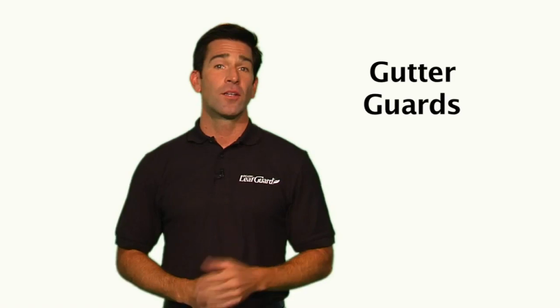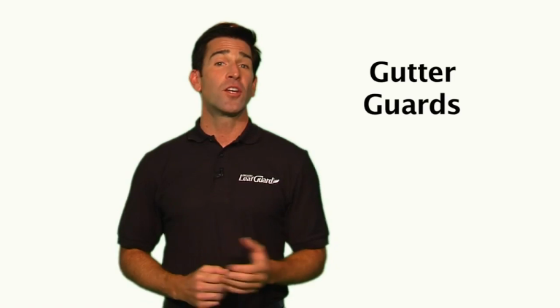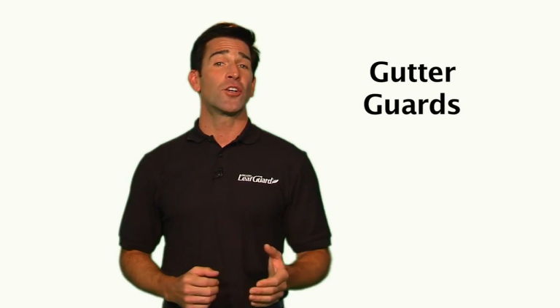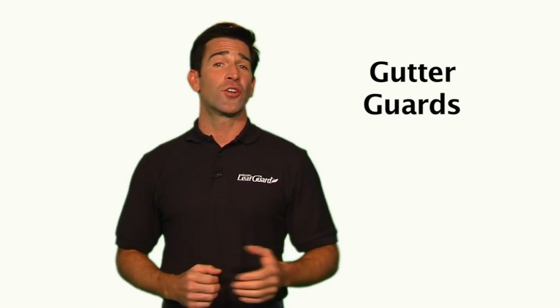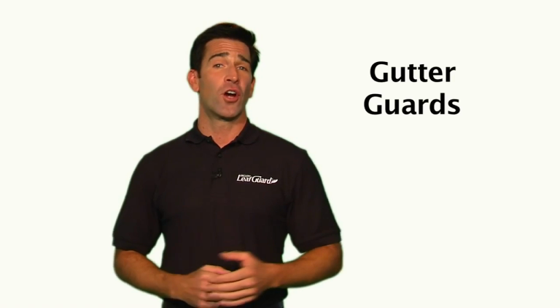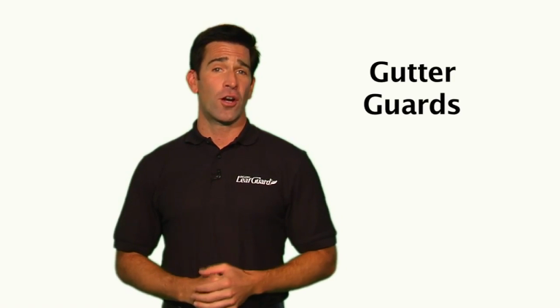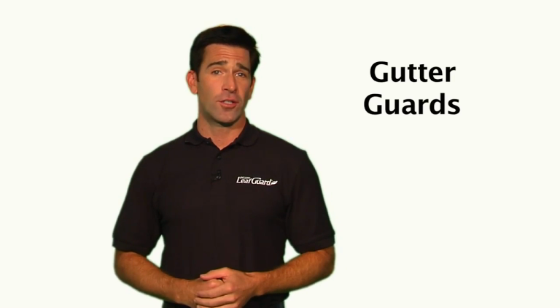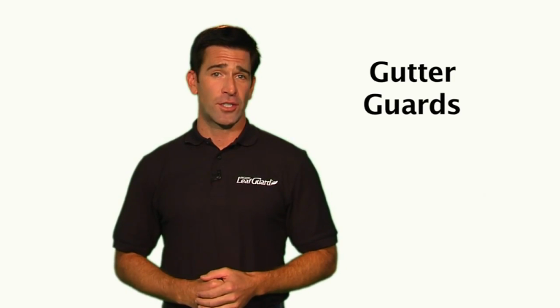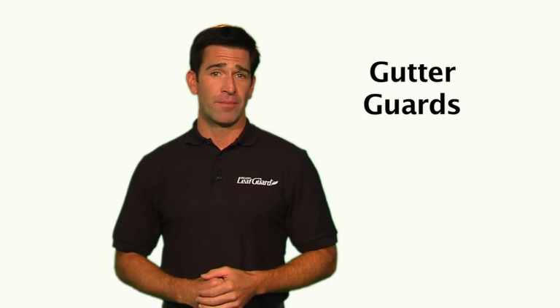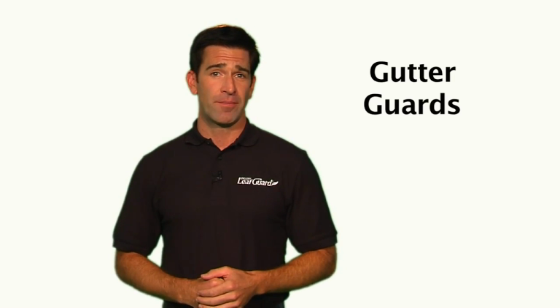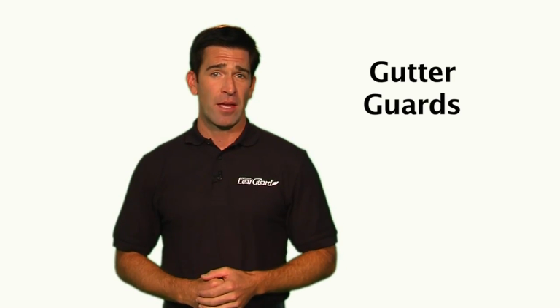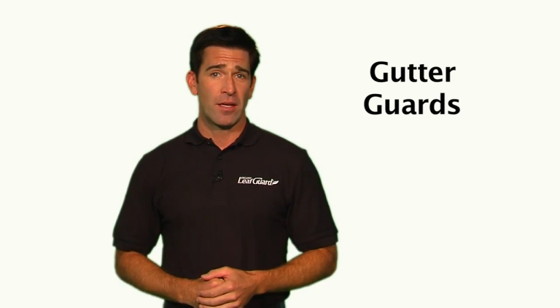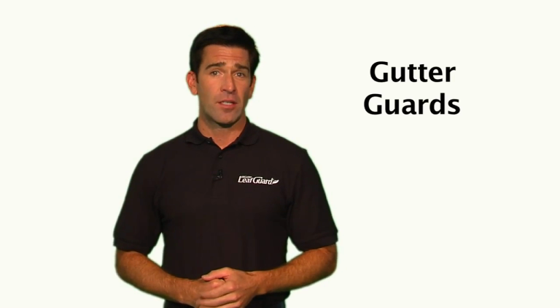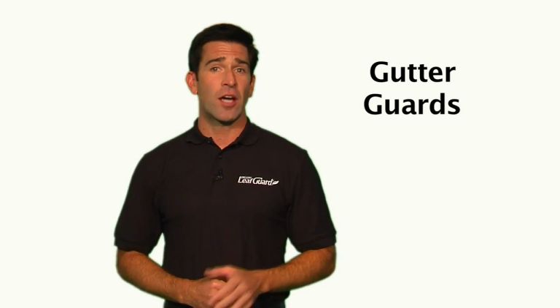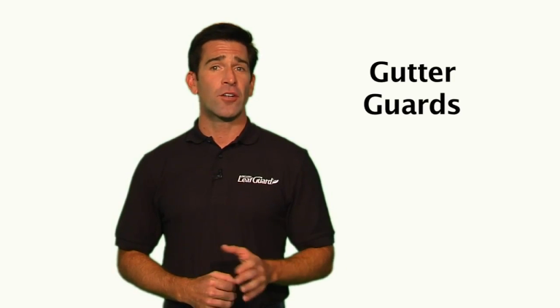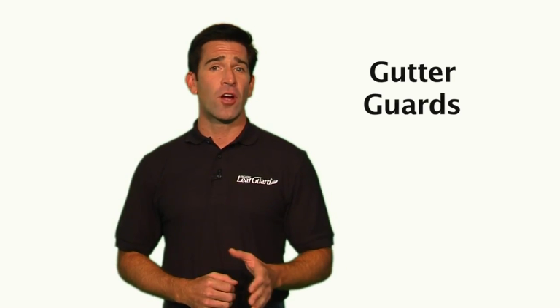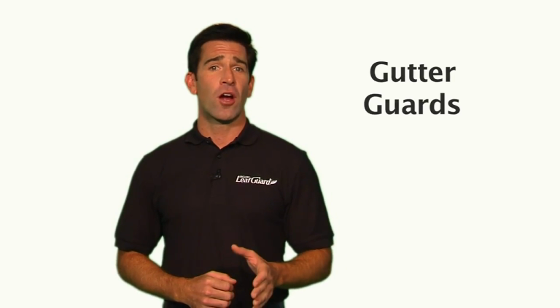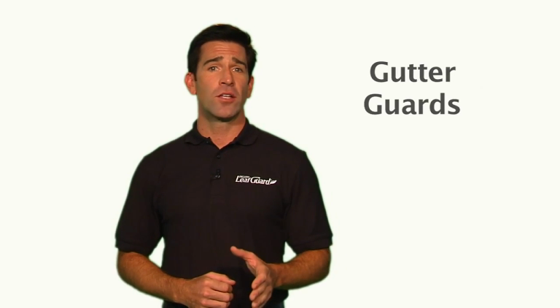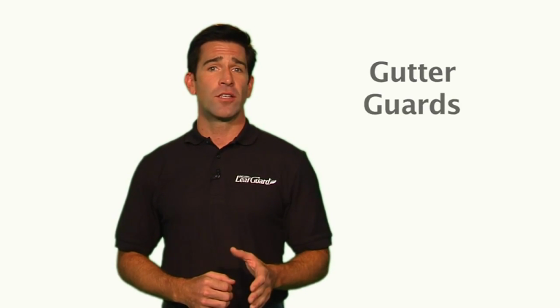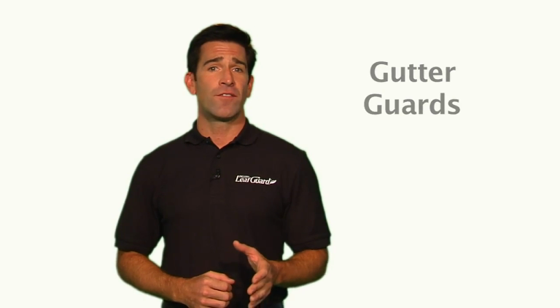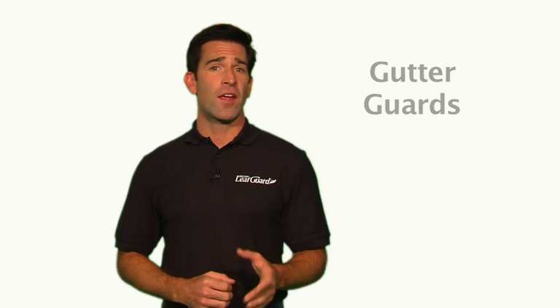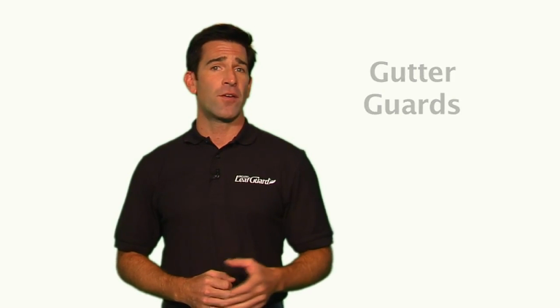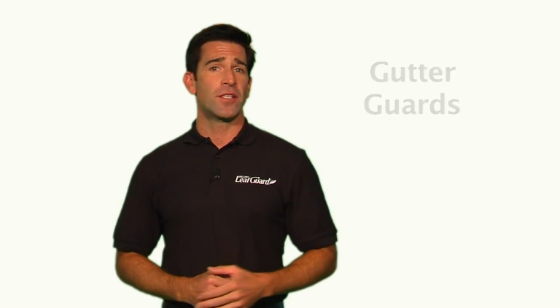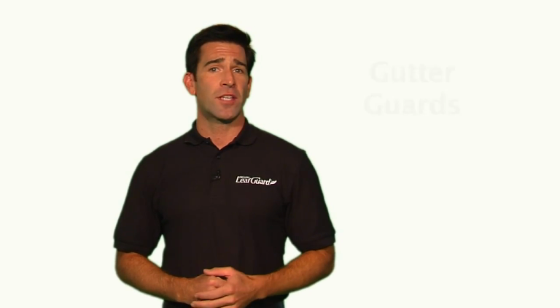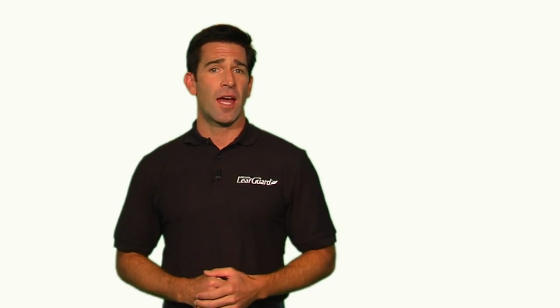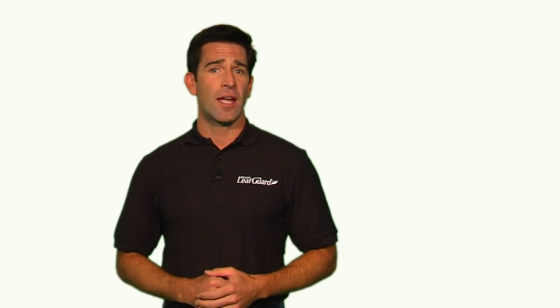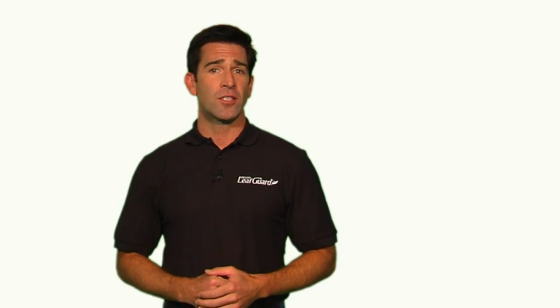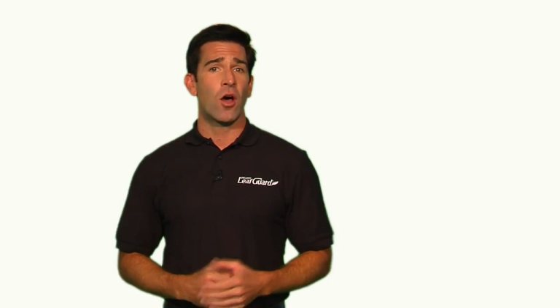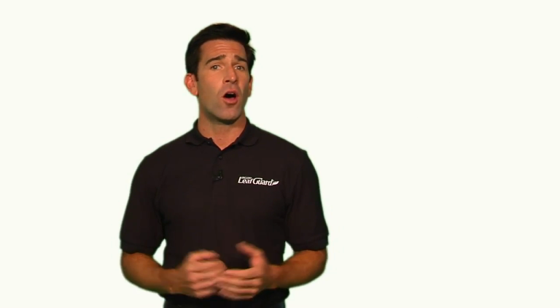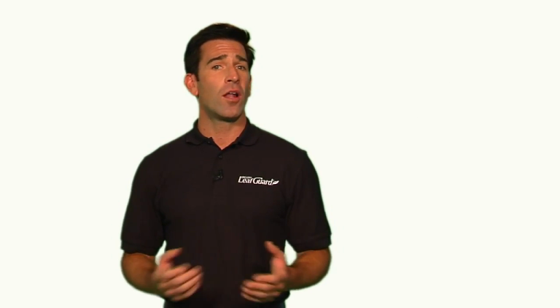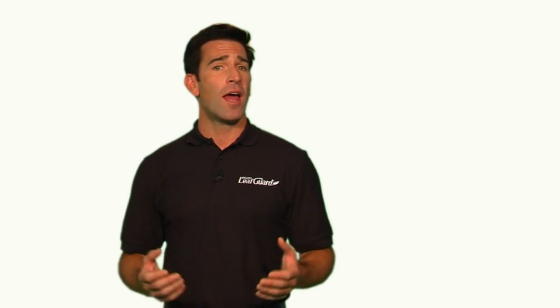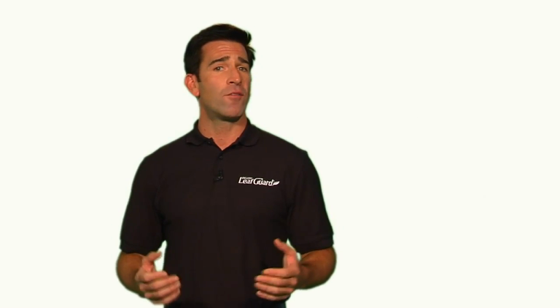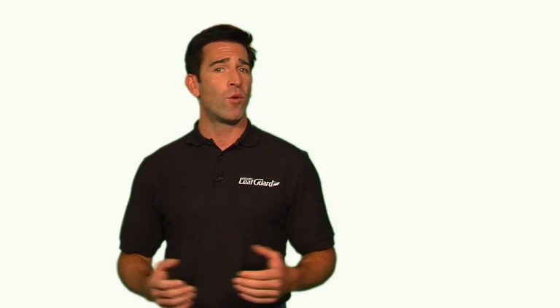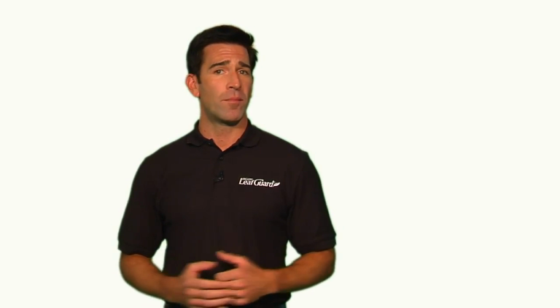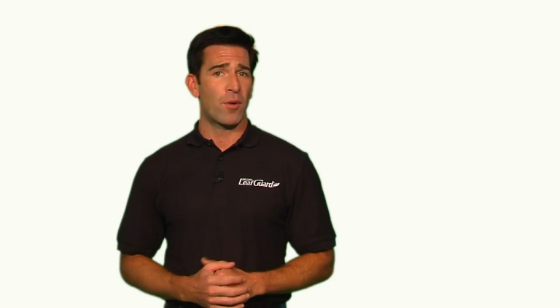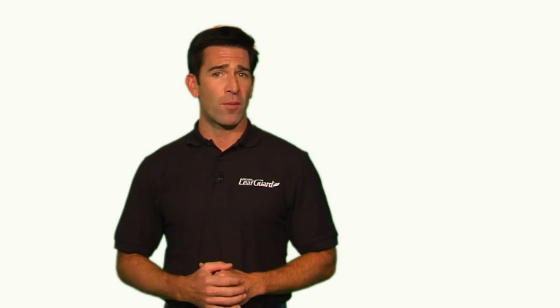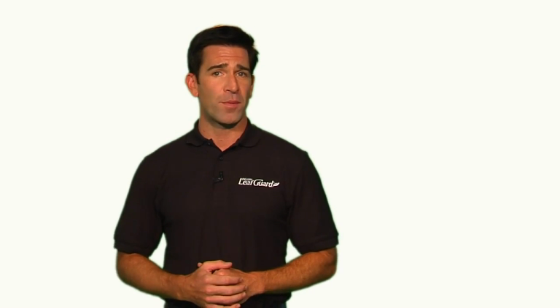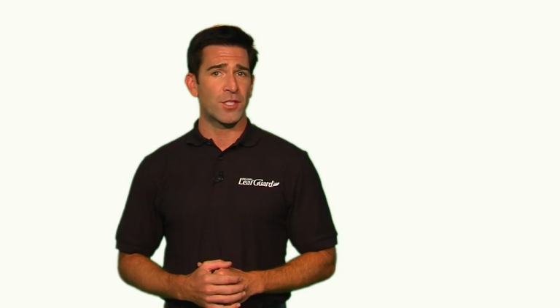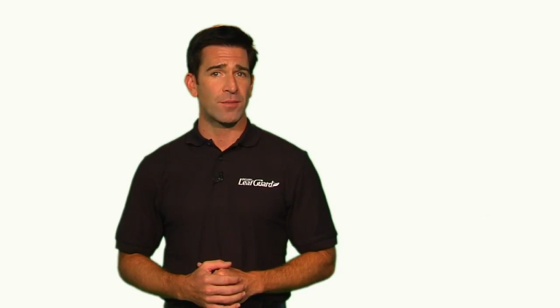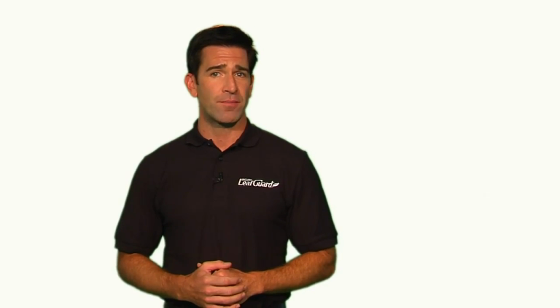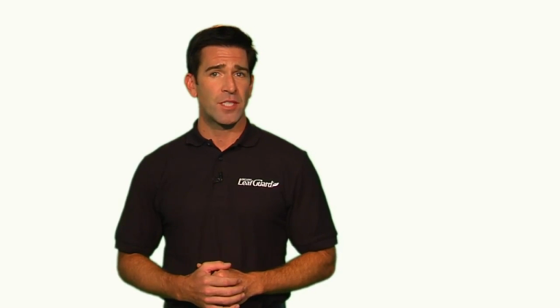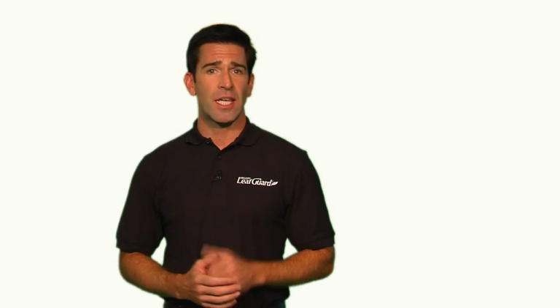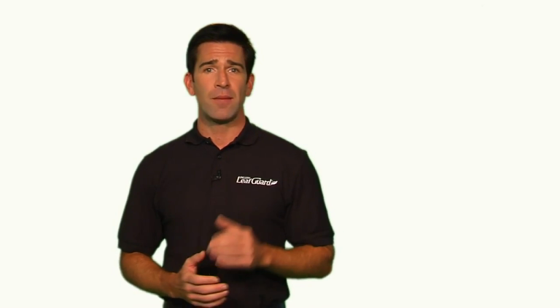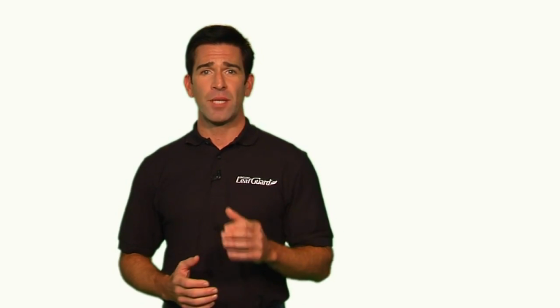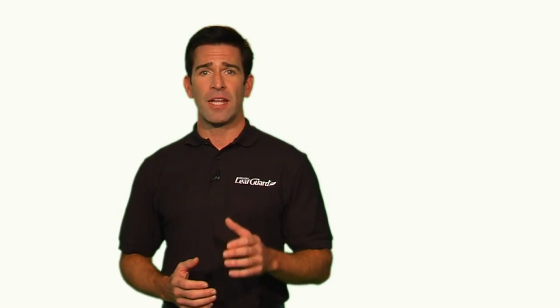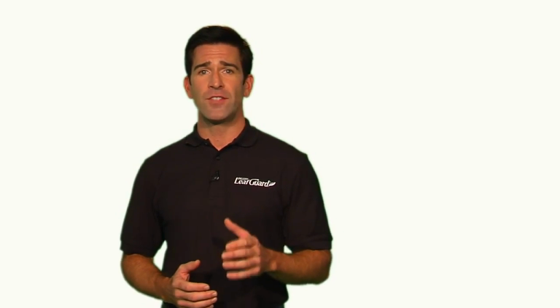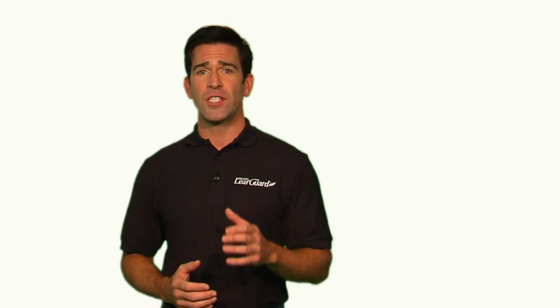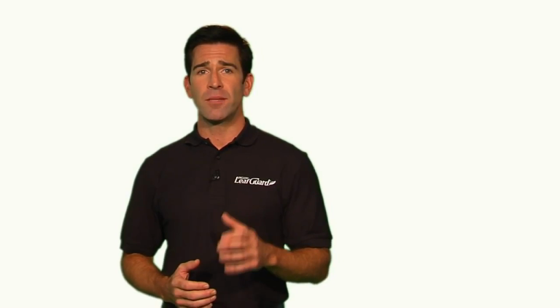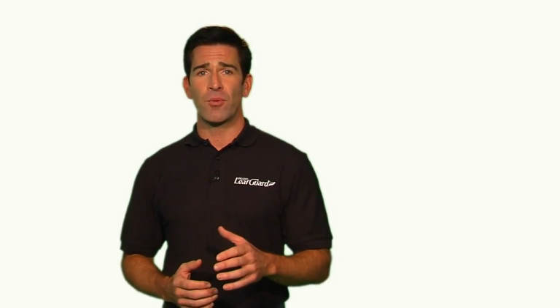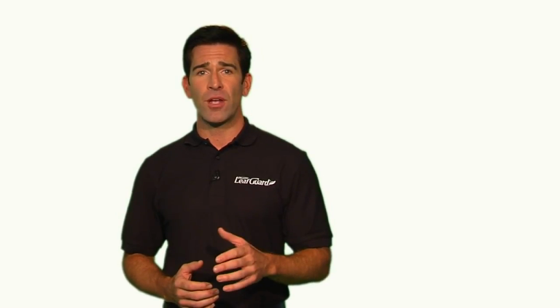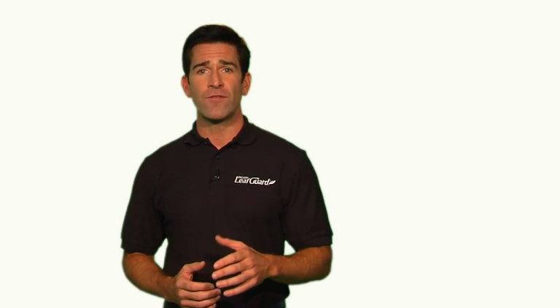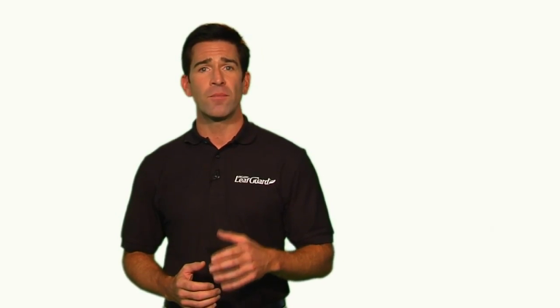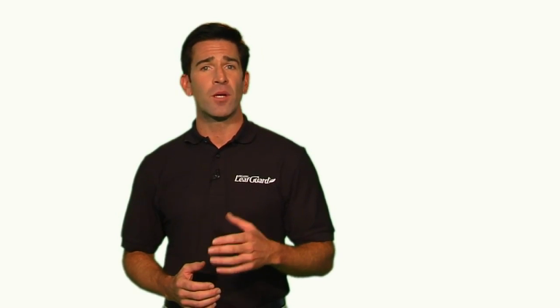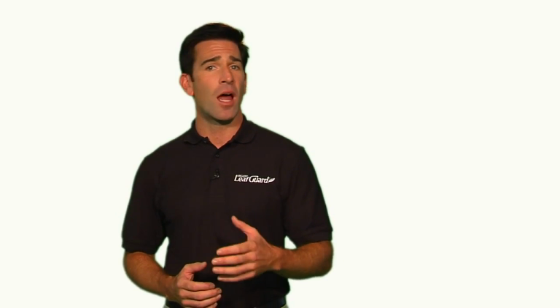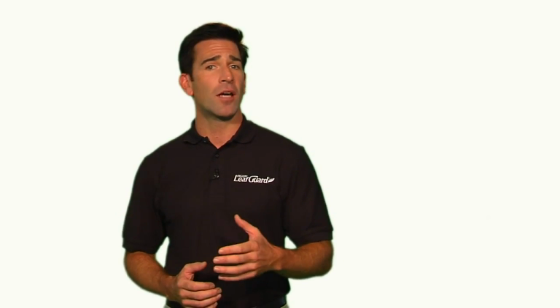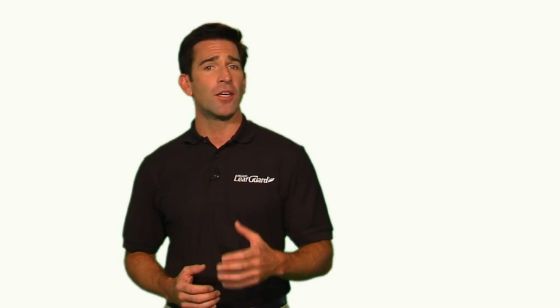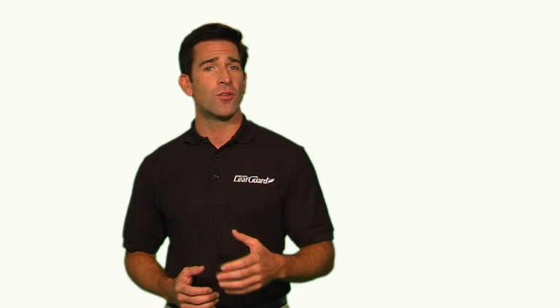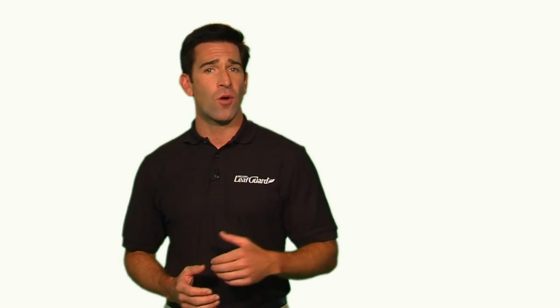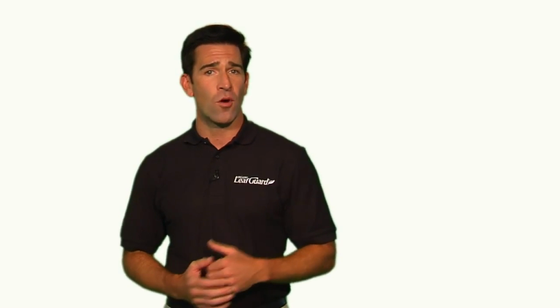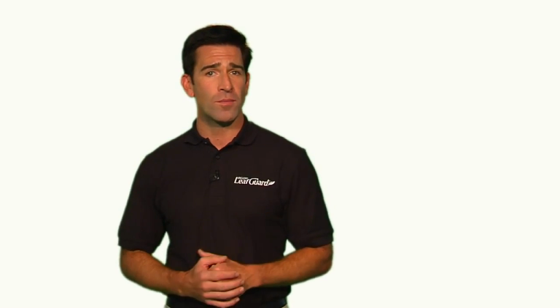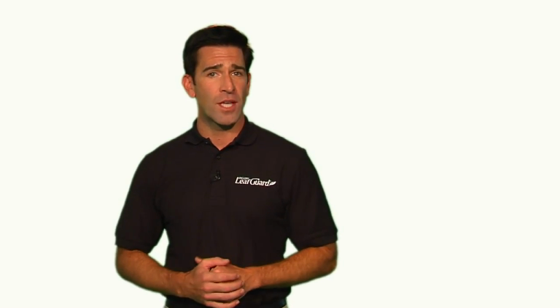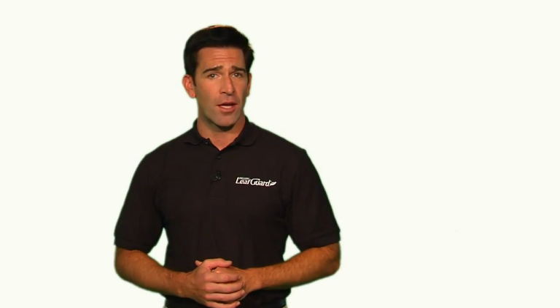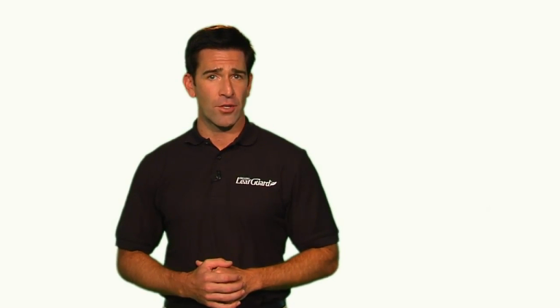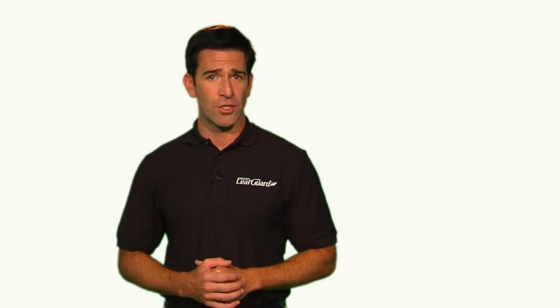Gutter guards. Gutter guards of various kinds all have one purpose: to keep leaves and debris from clogging your home's gutters.